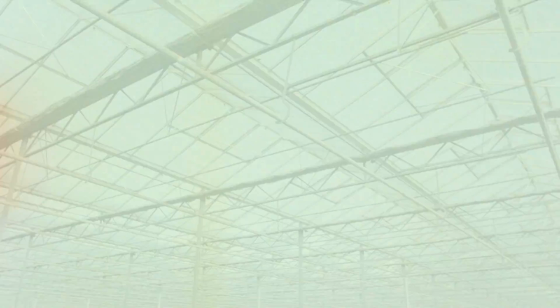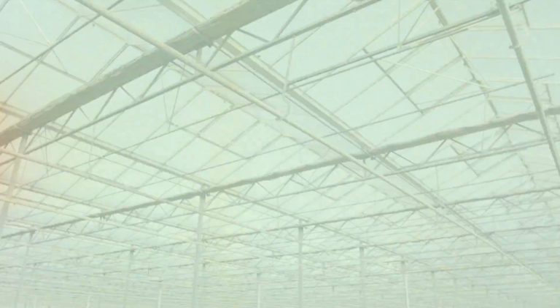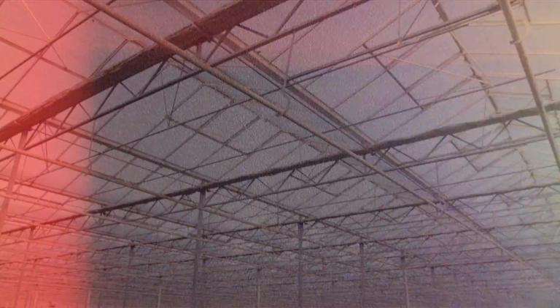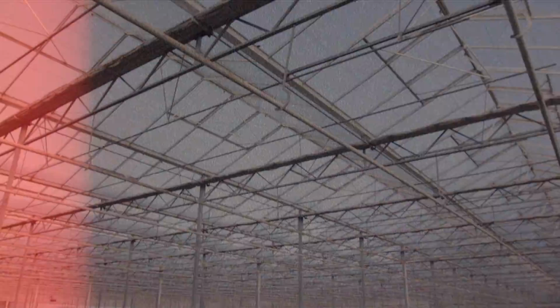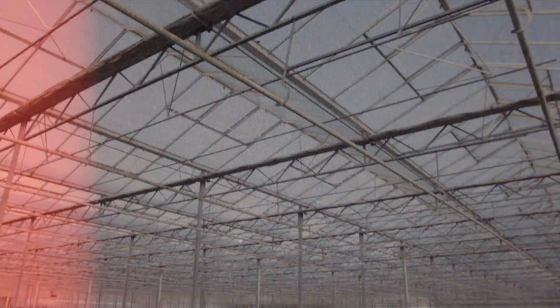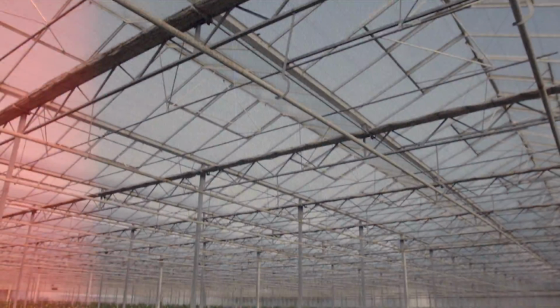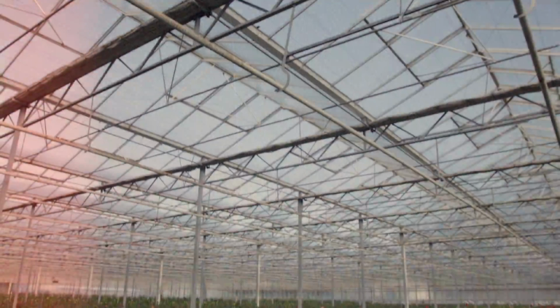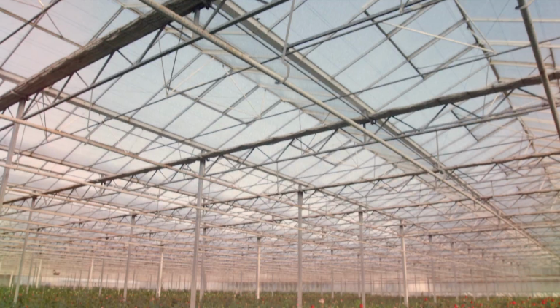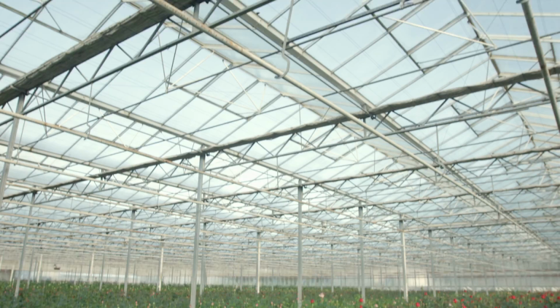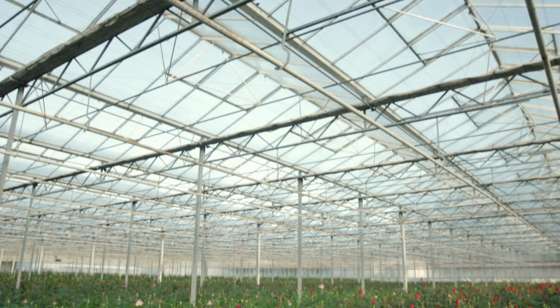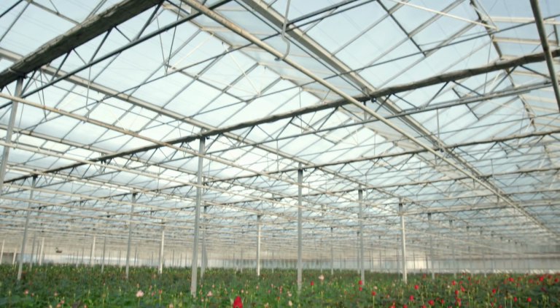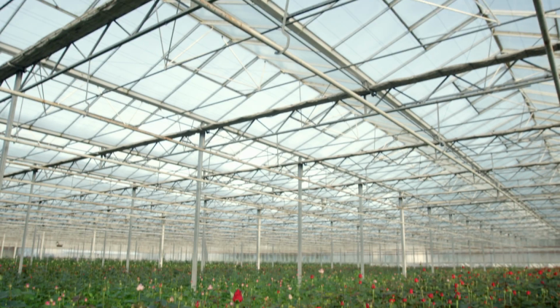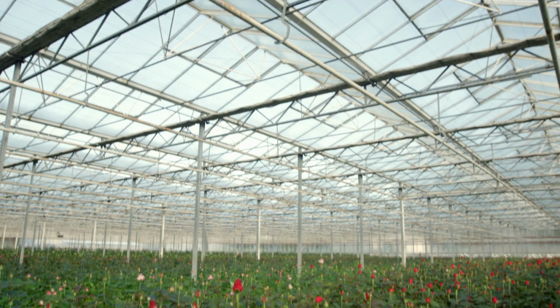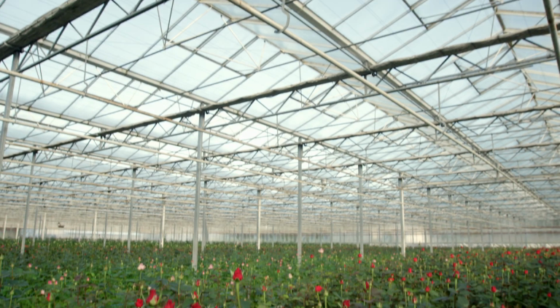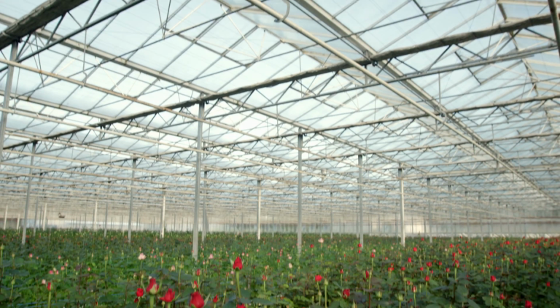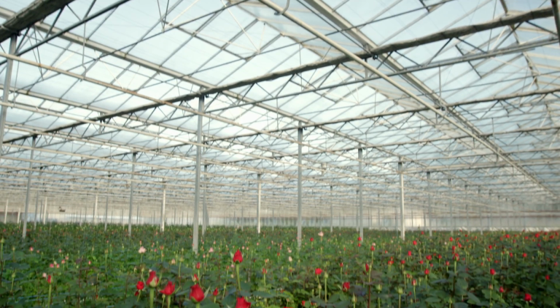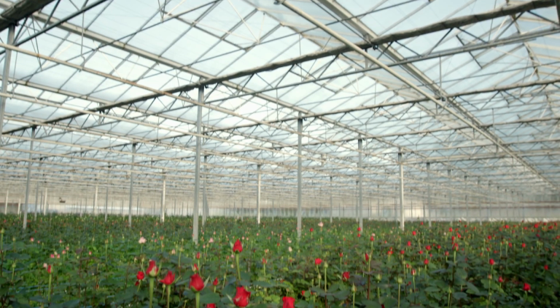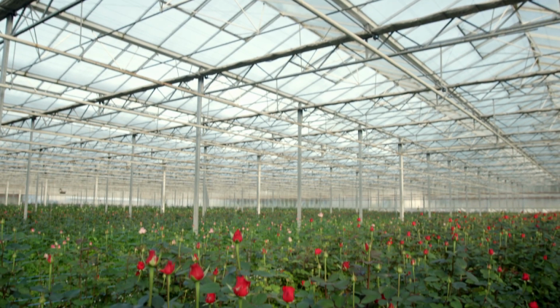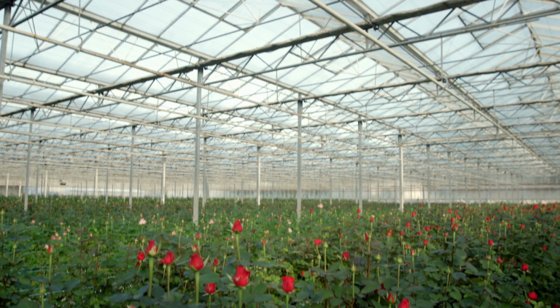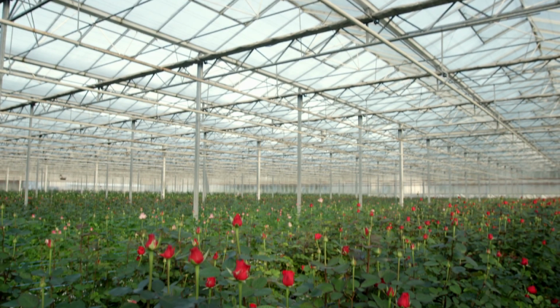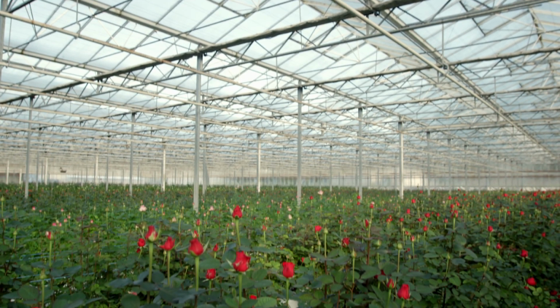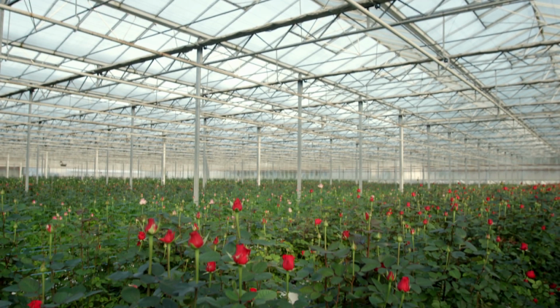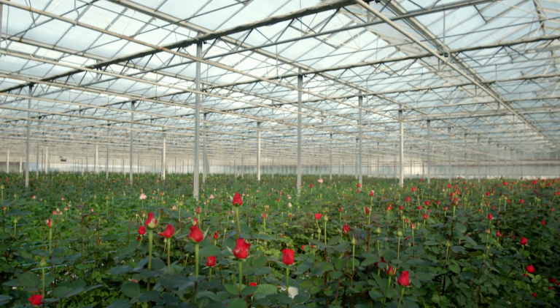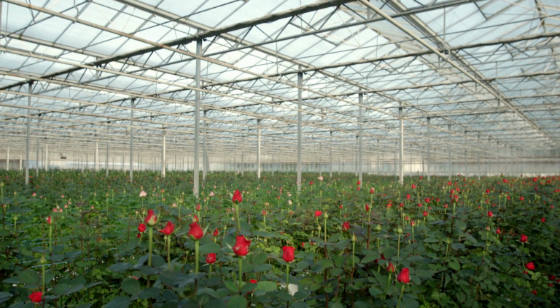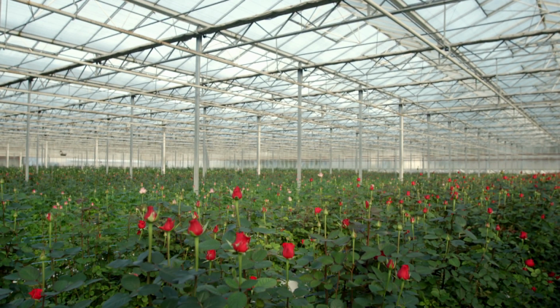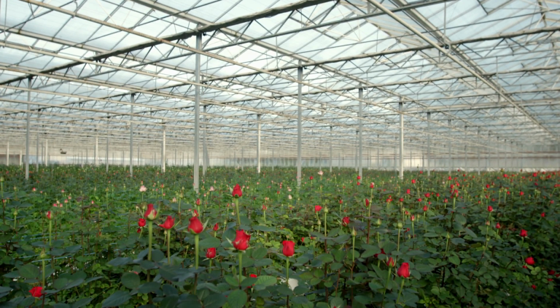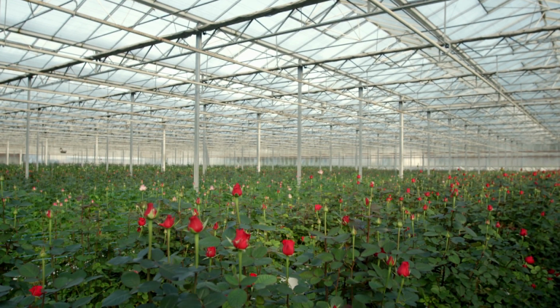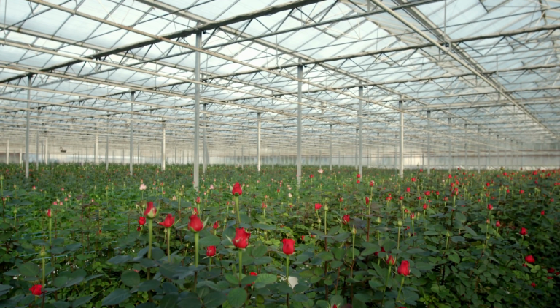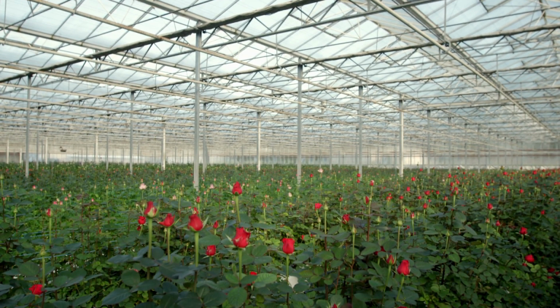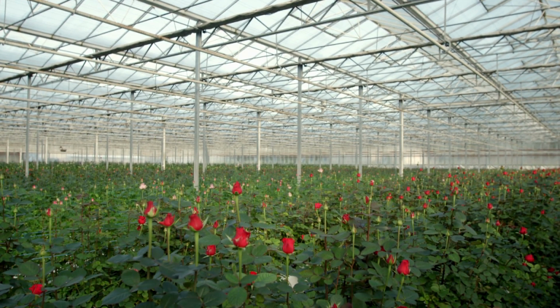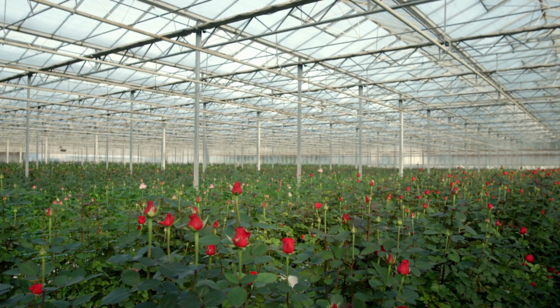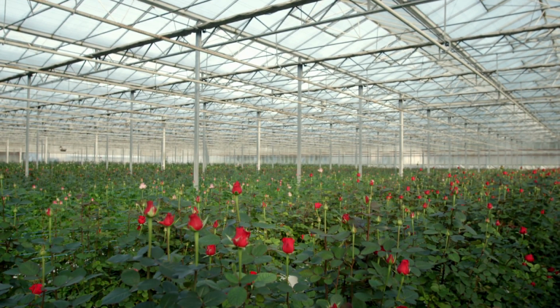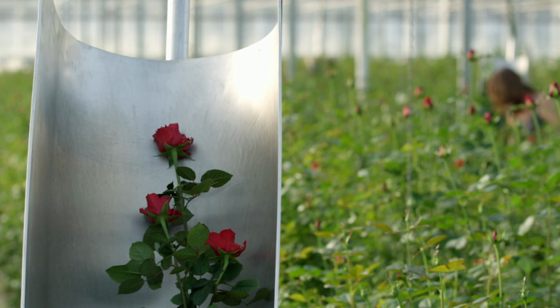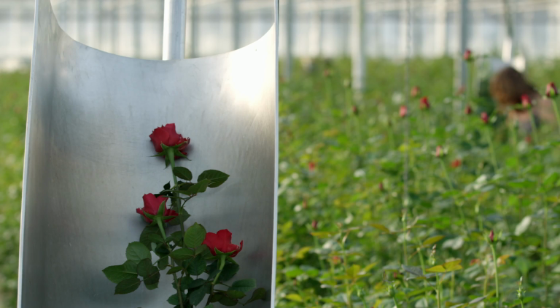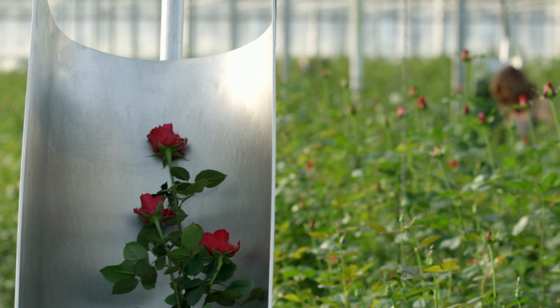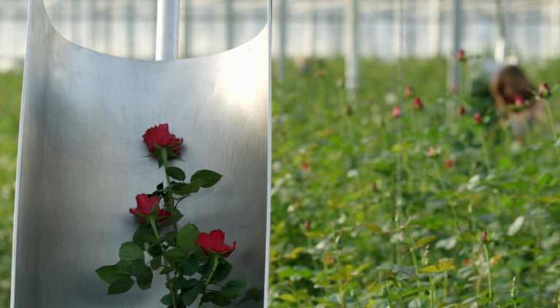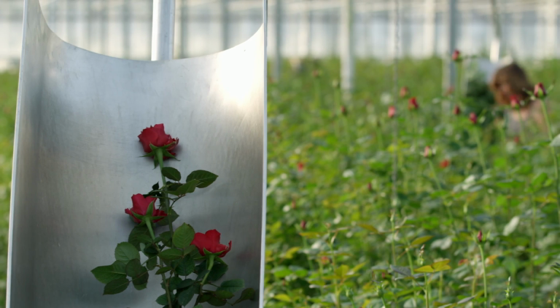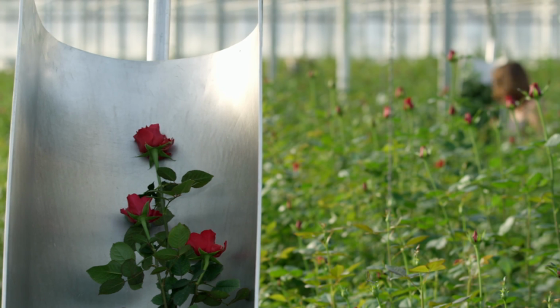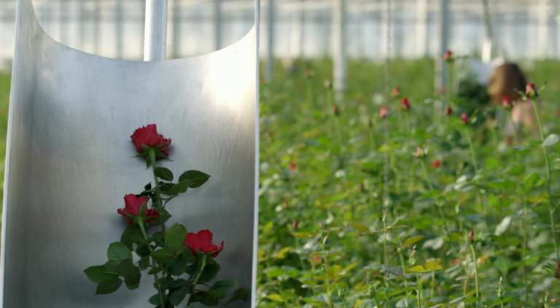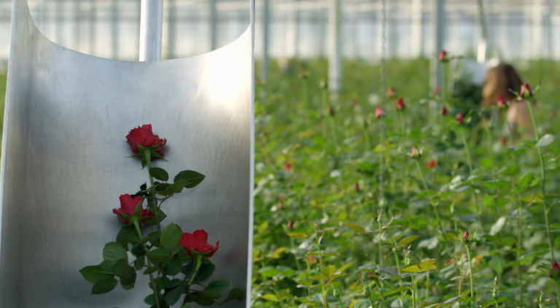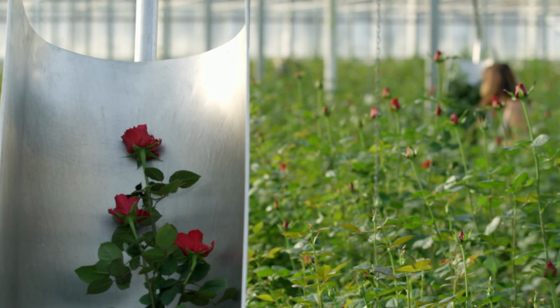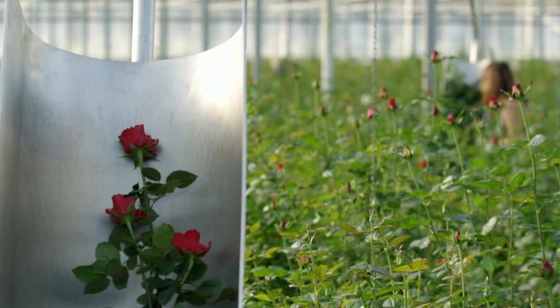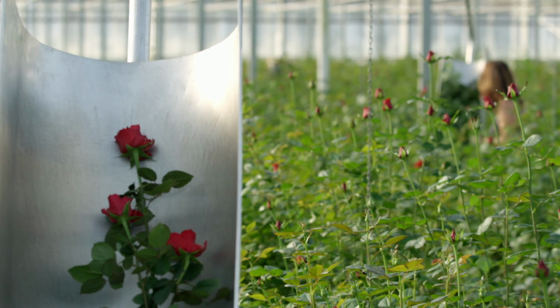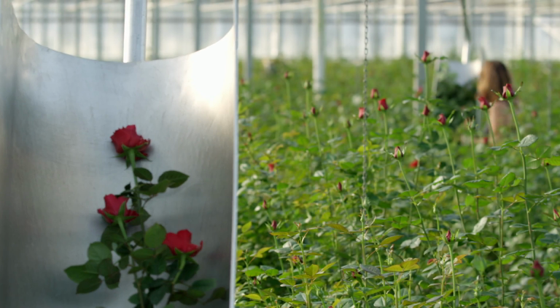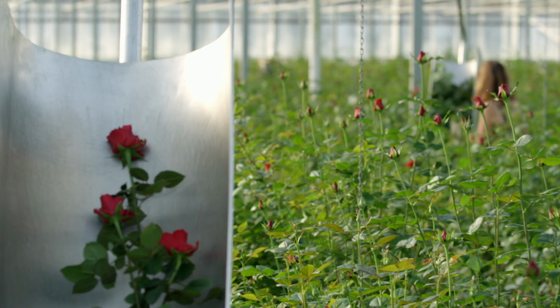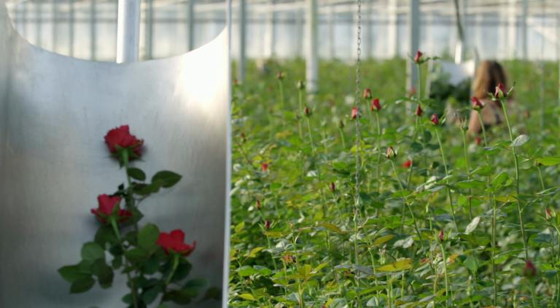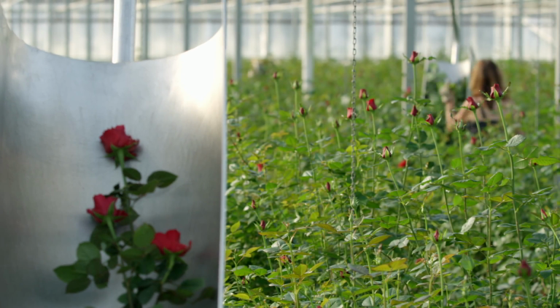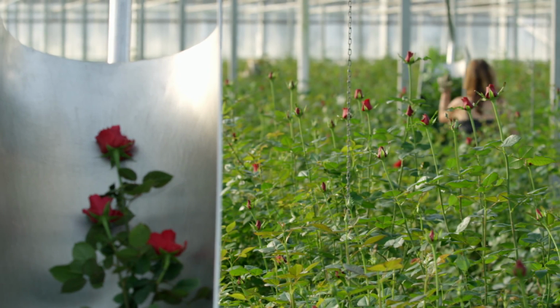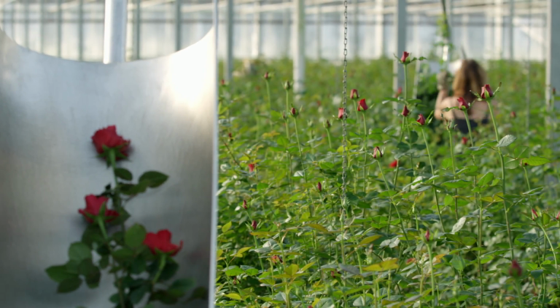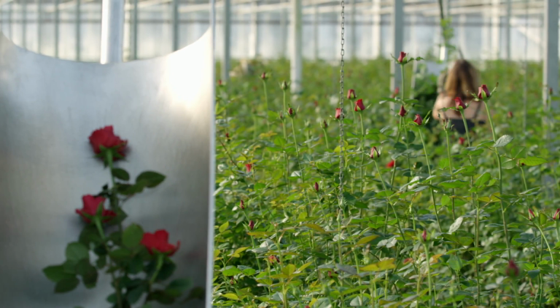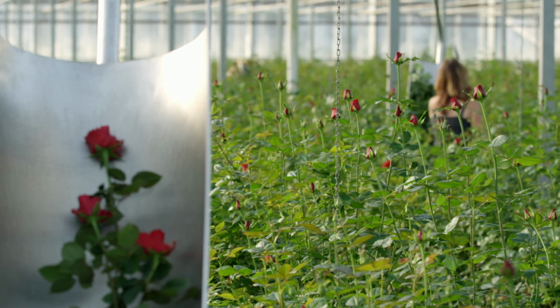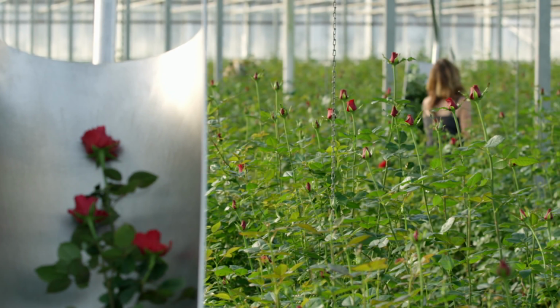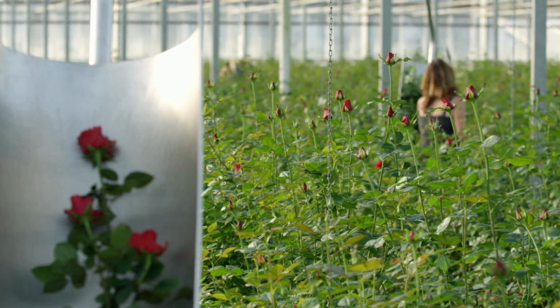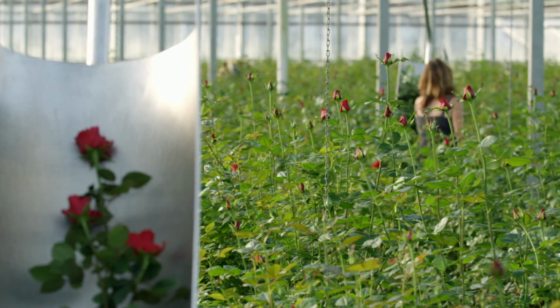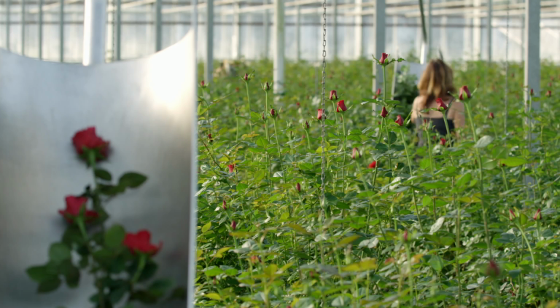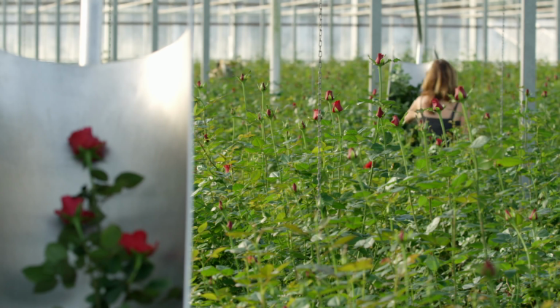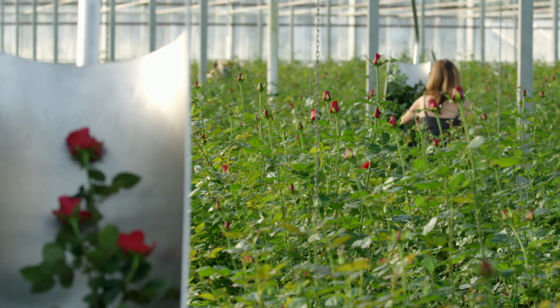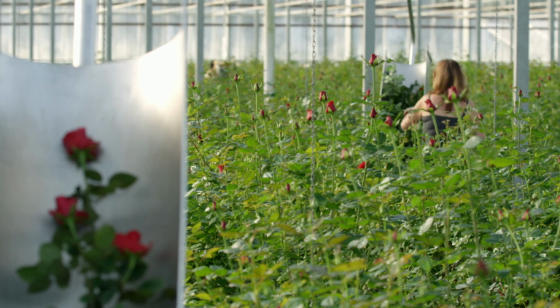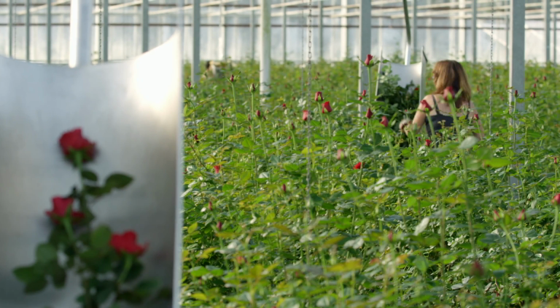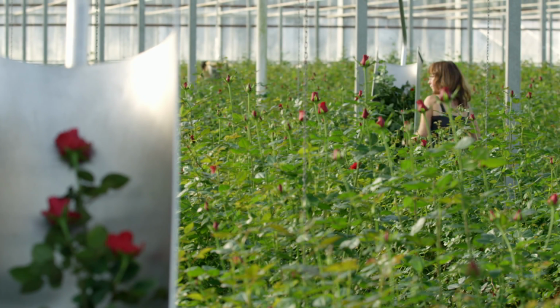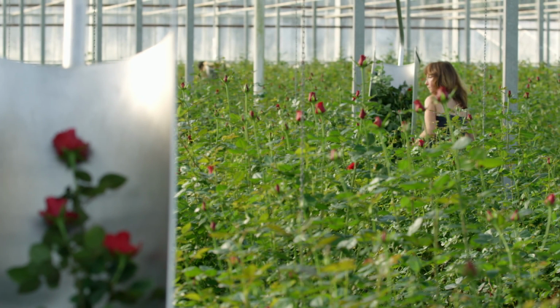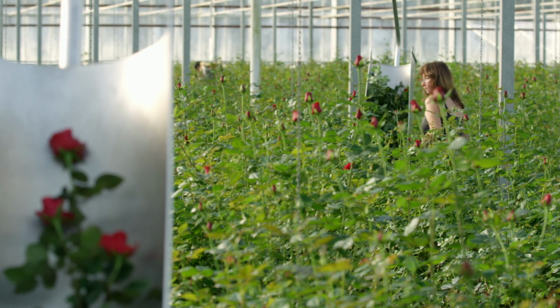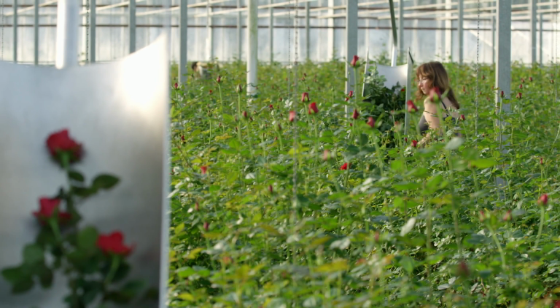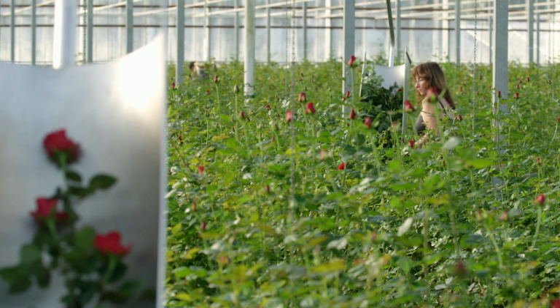Right, here's the nursery. Where are all the babies? Oh, they grow roses here. Oh, it's that type of nursery.